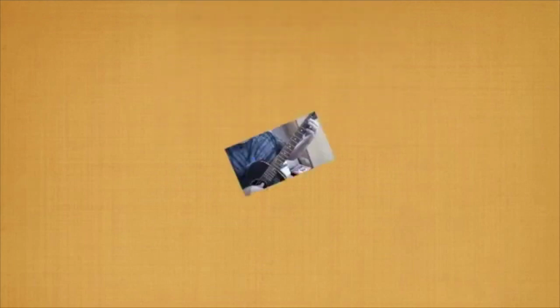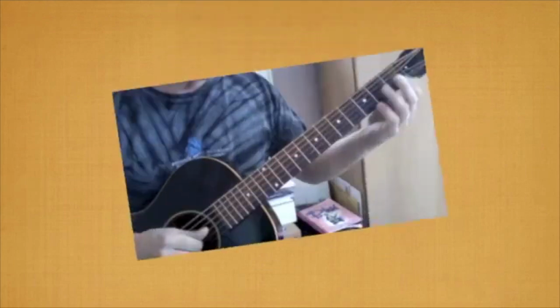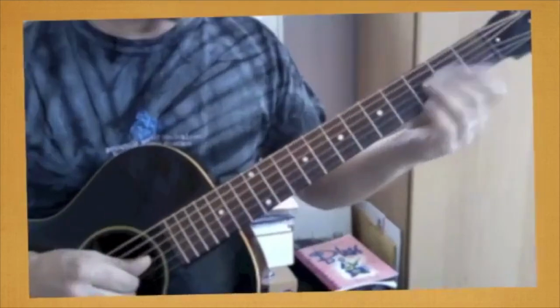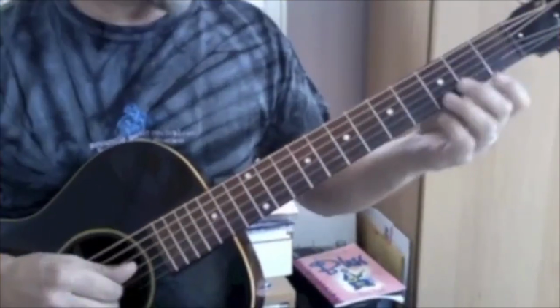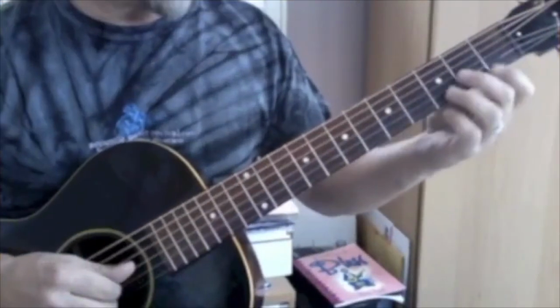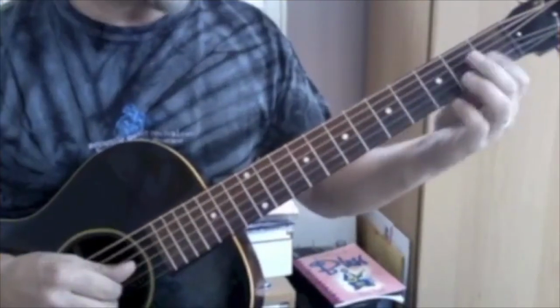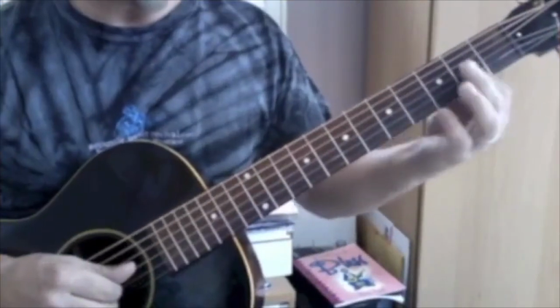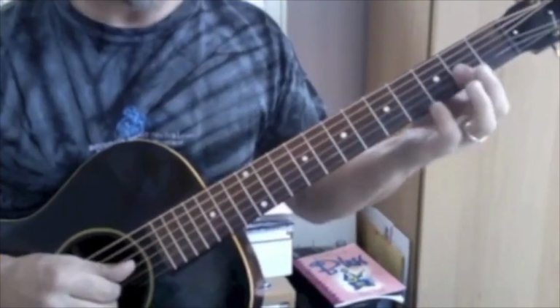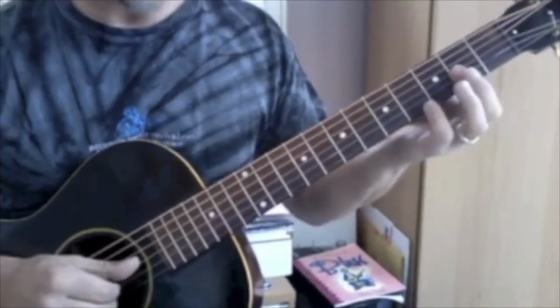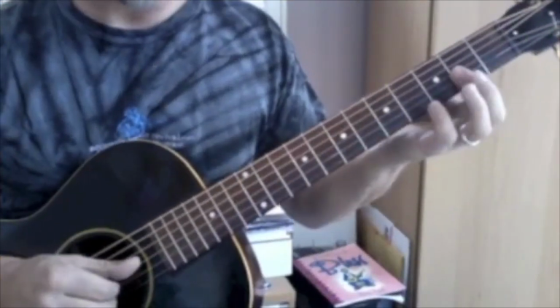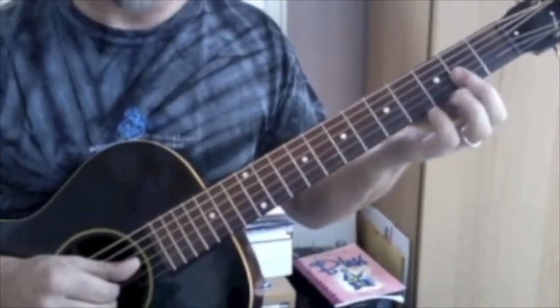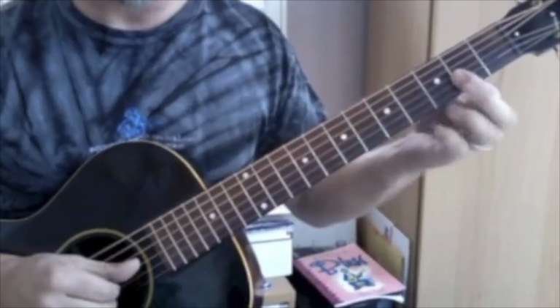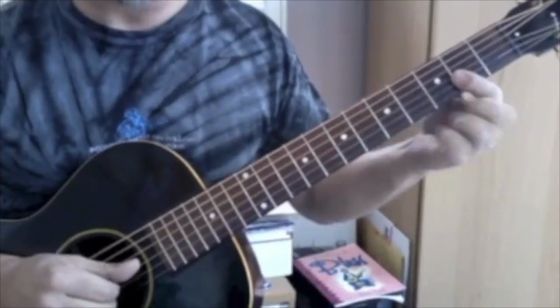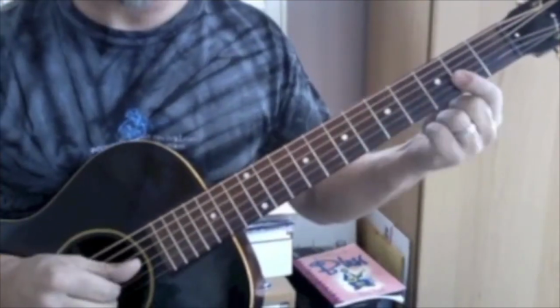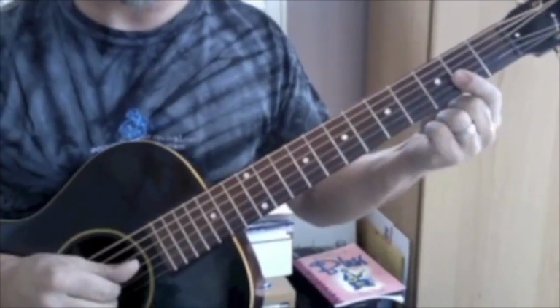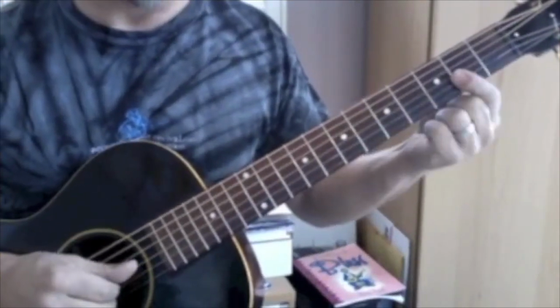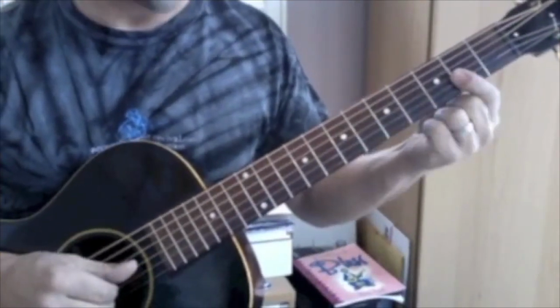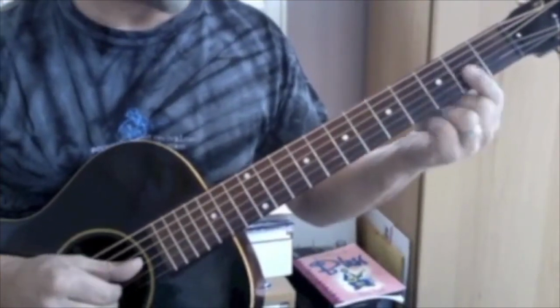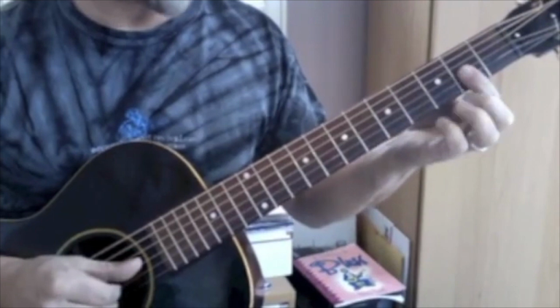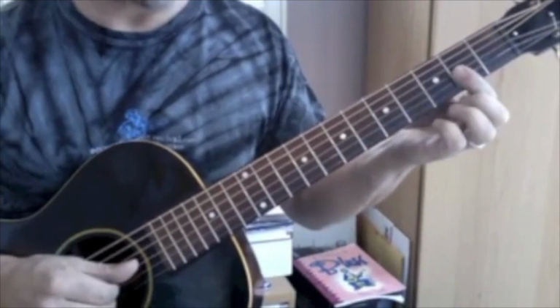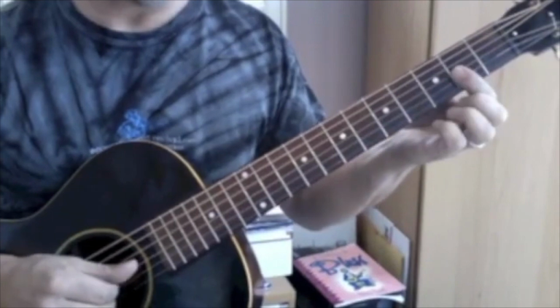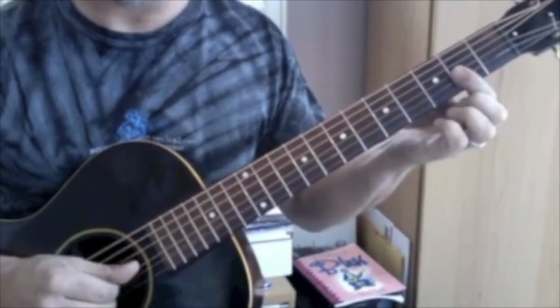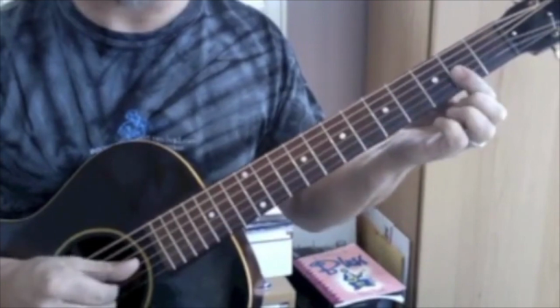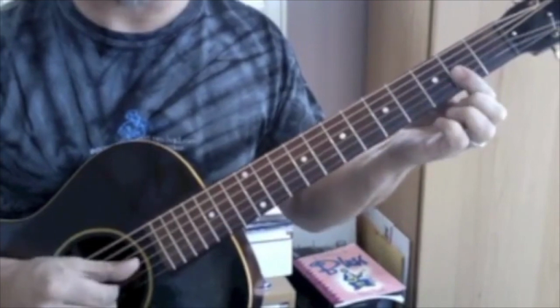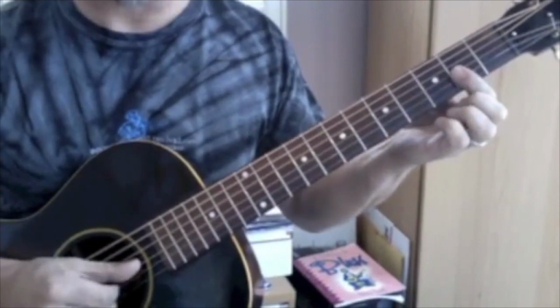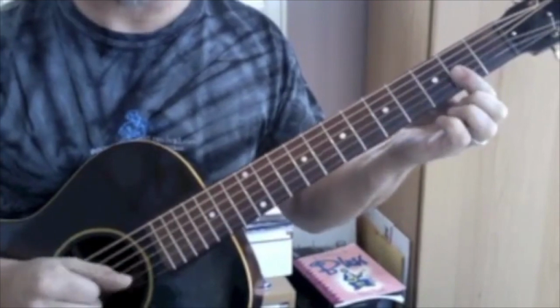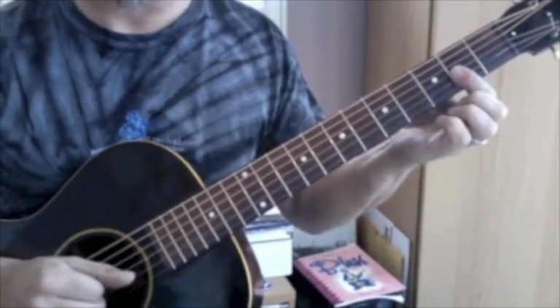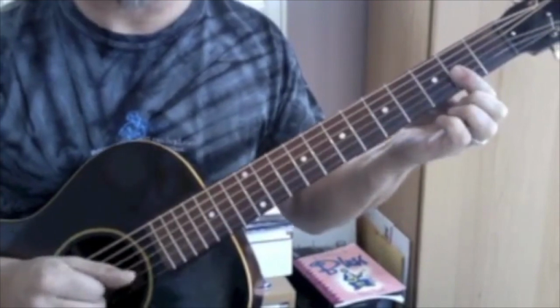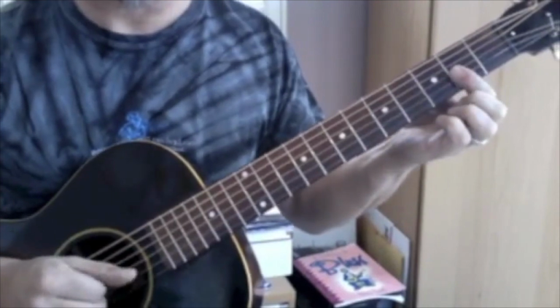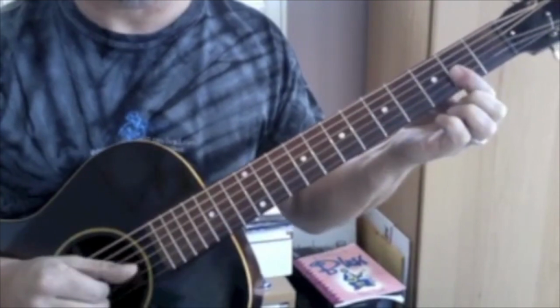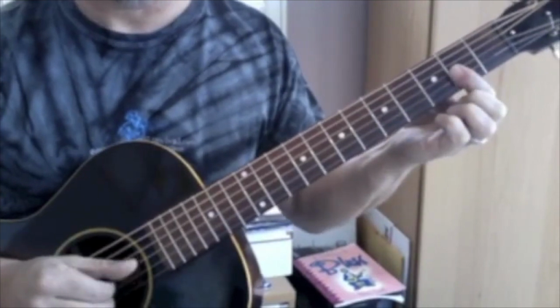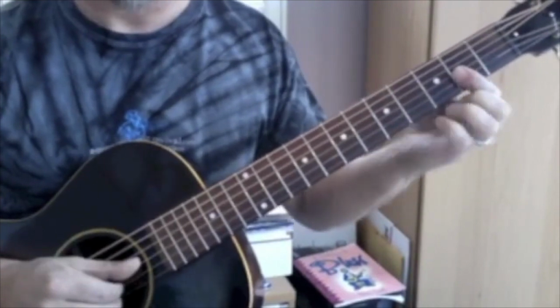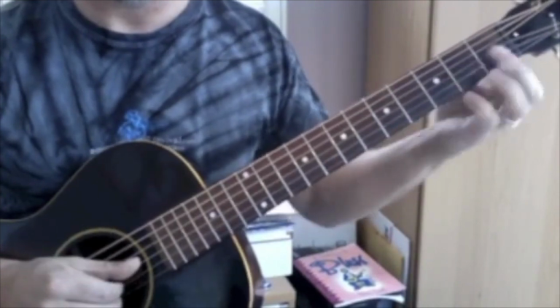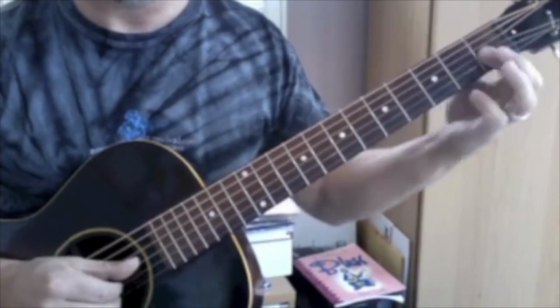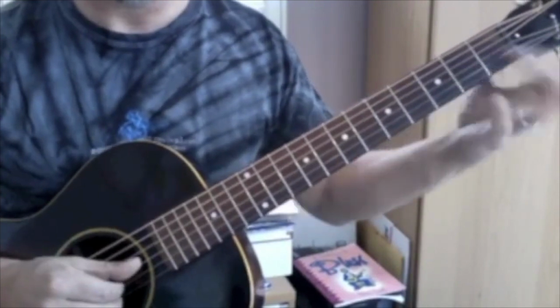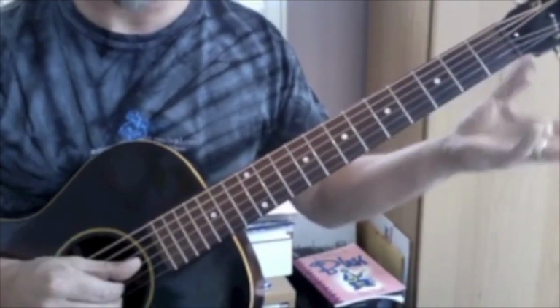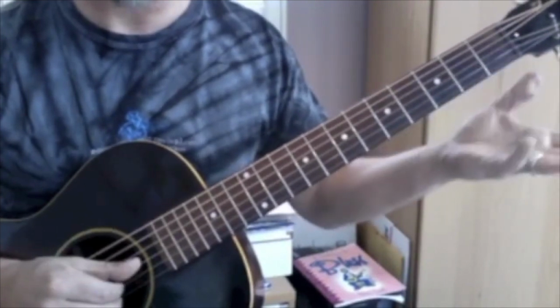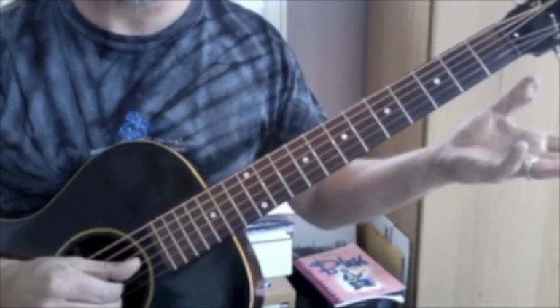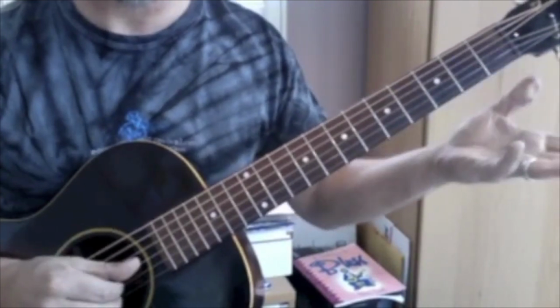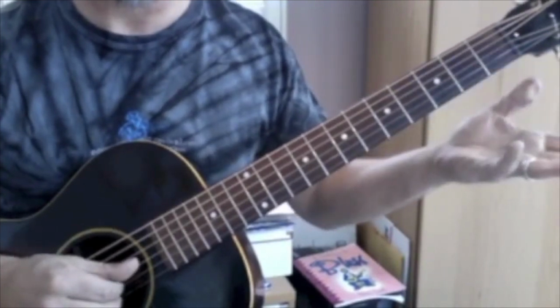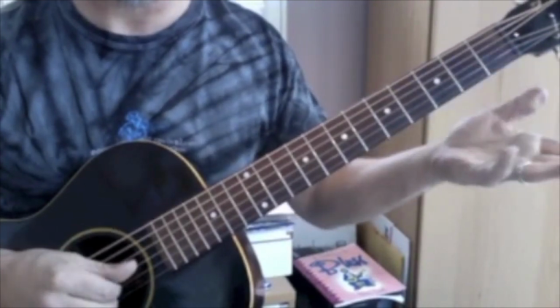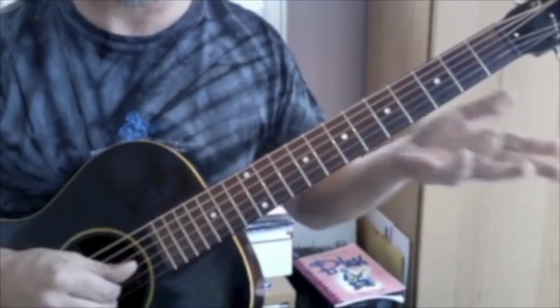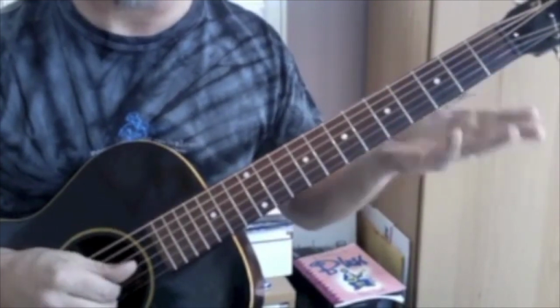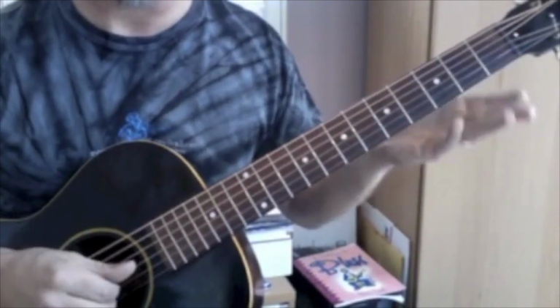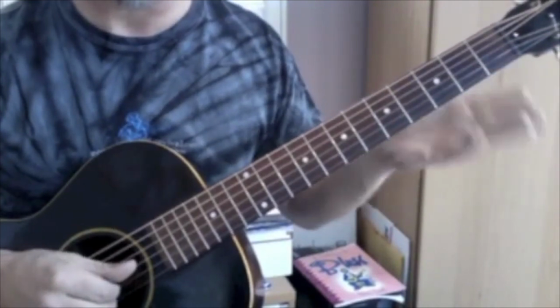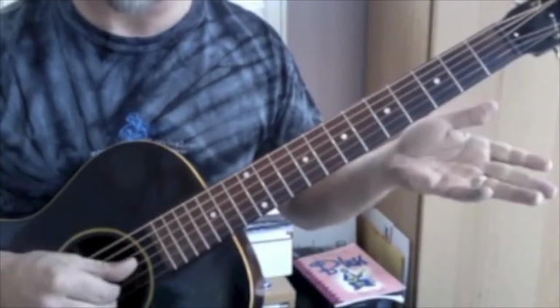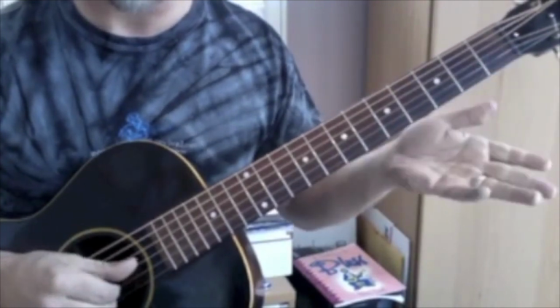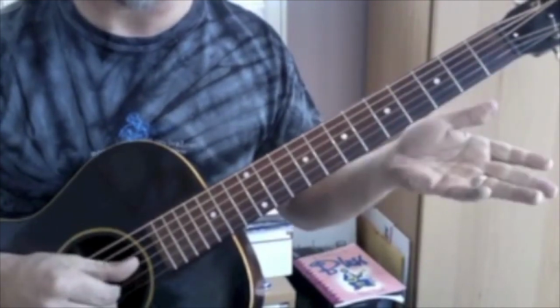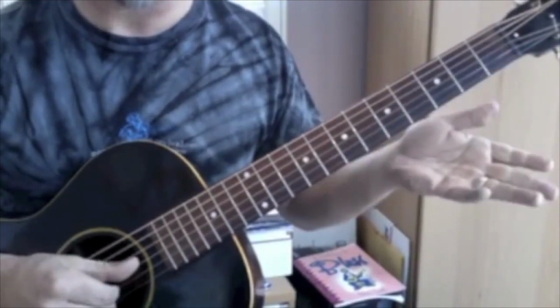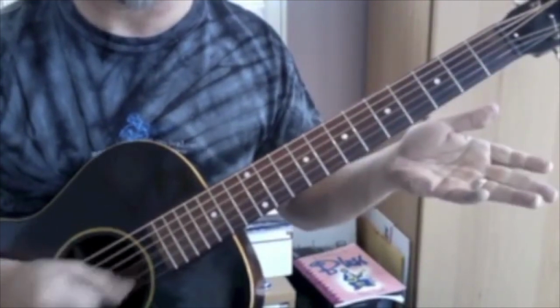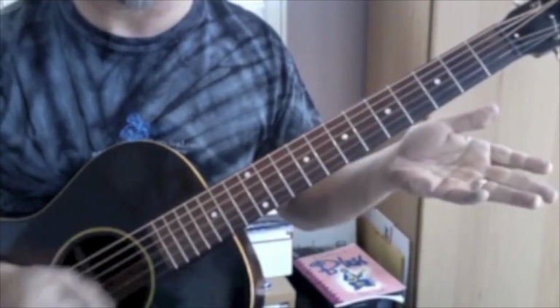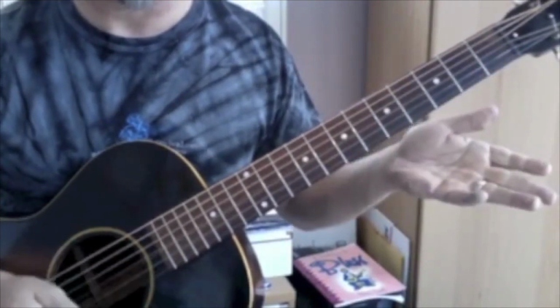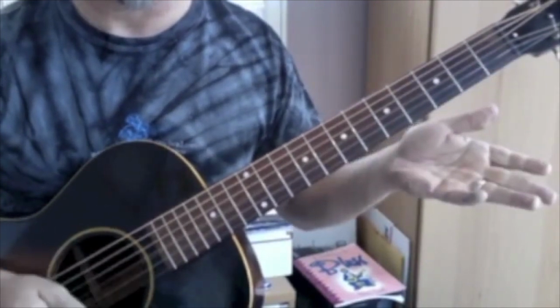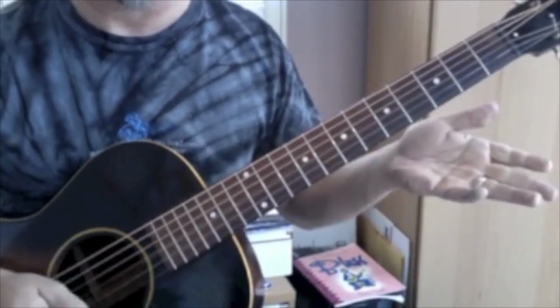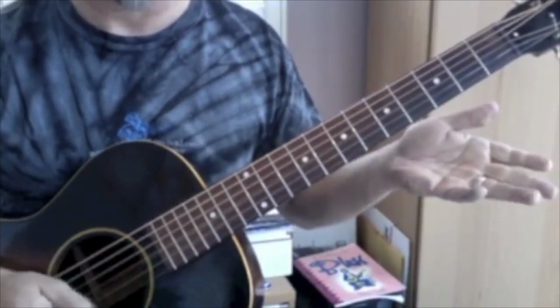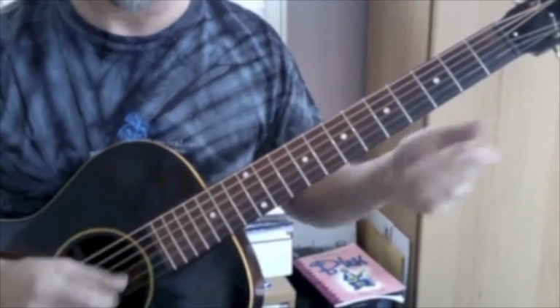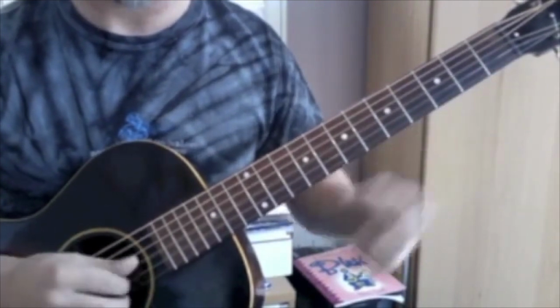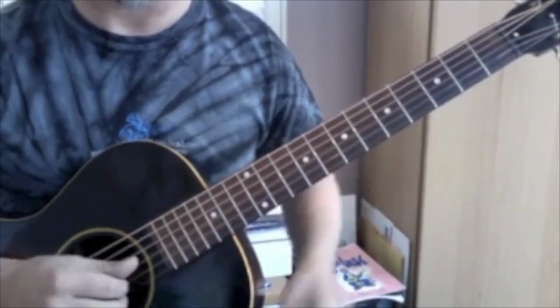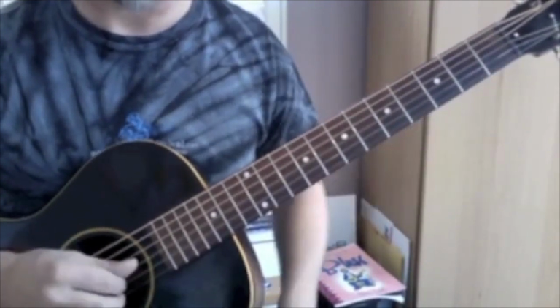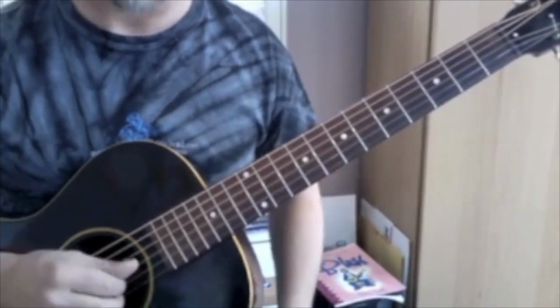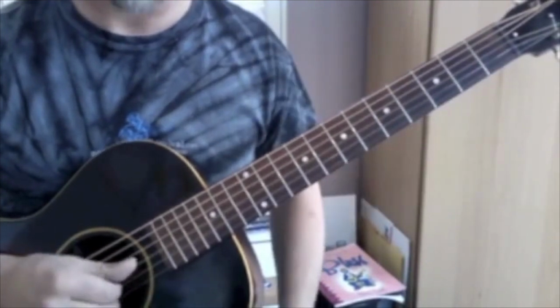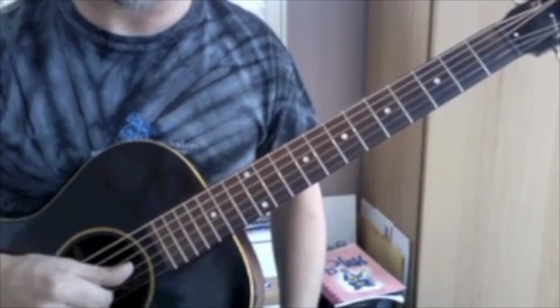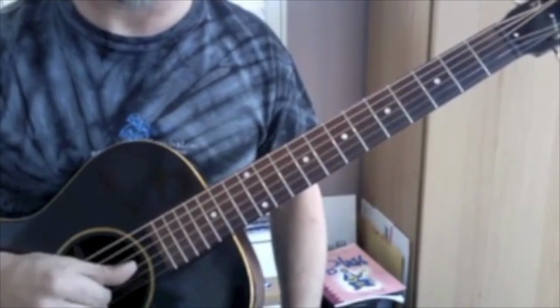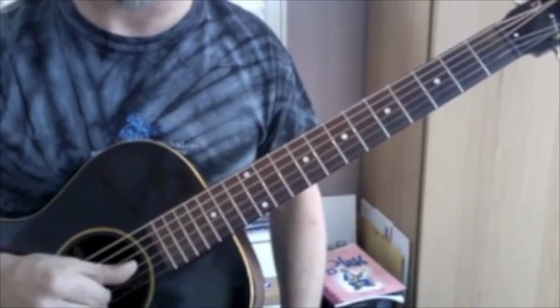Any of these sixth forms you just learned — if you move it back two frets, it's called a ninth. That's called an A9 chord.